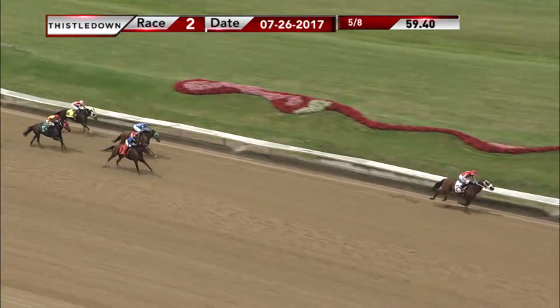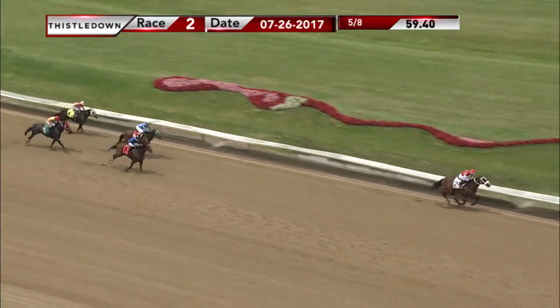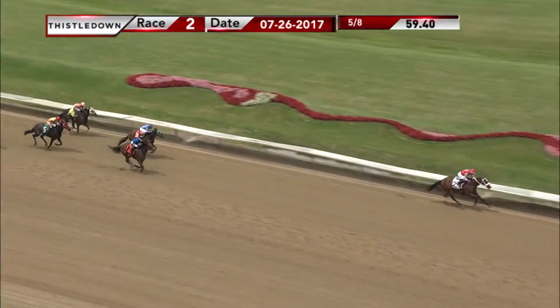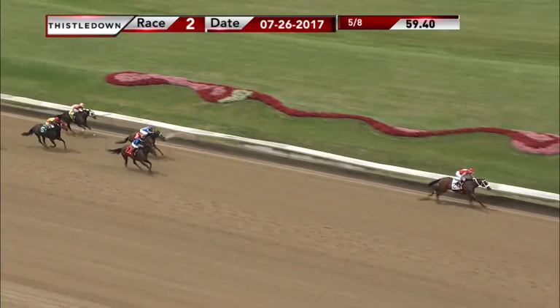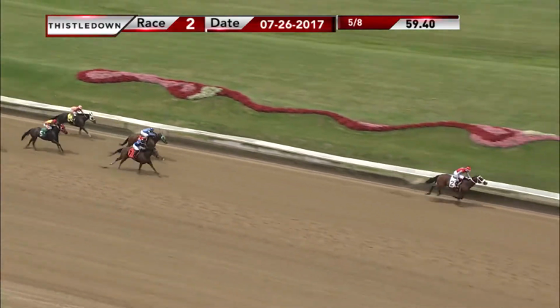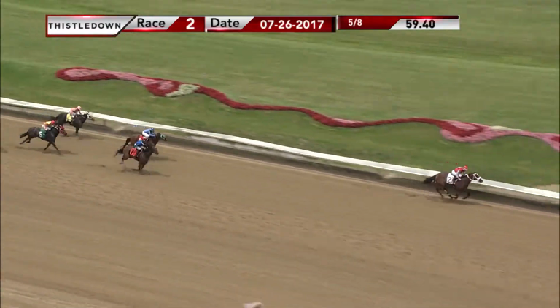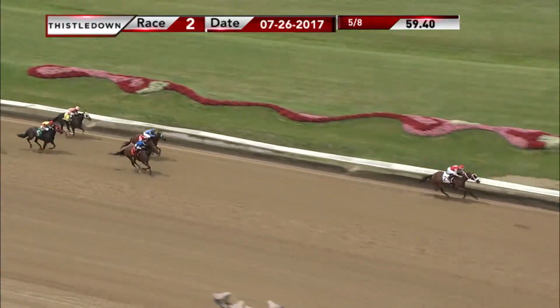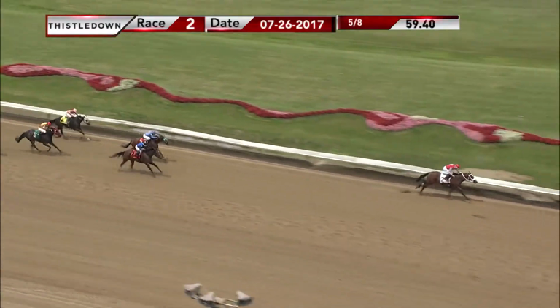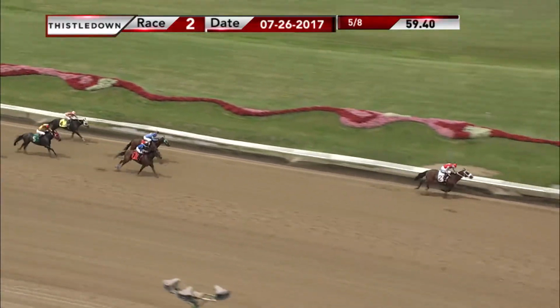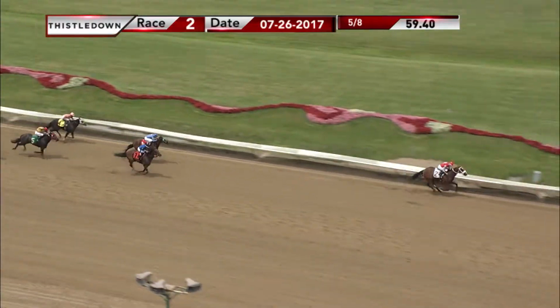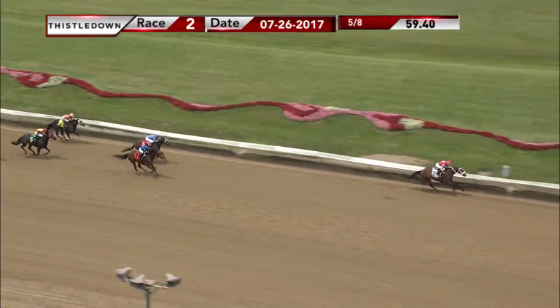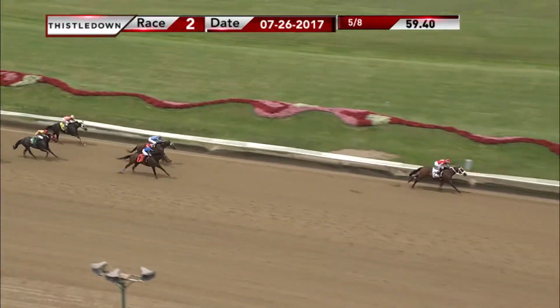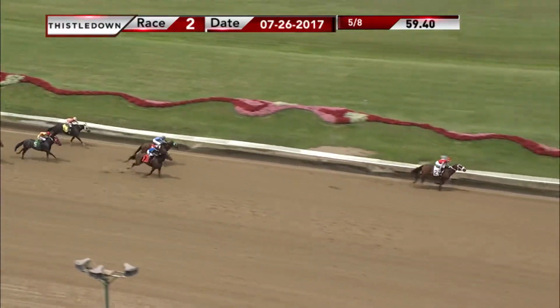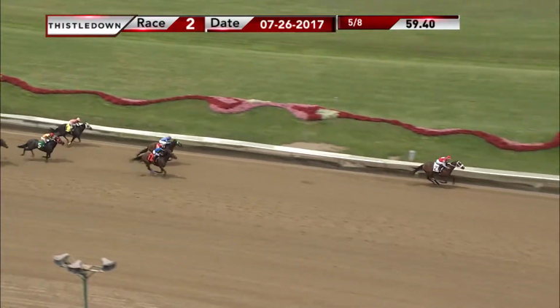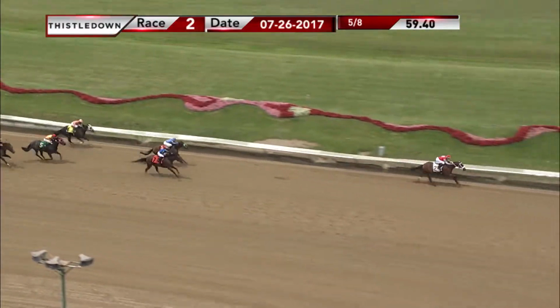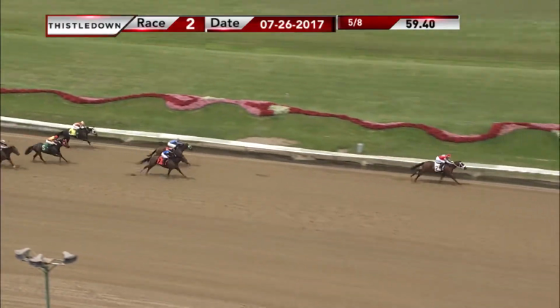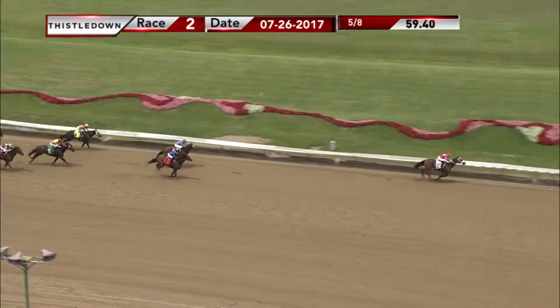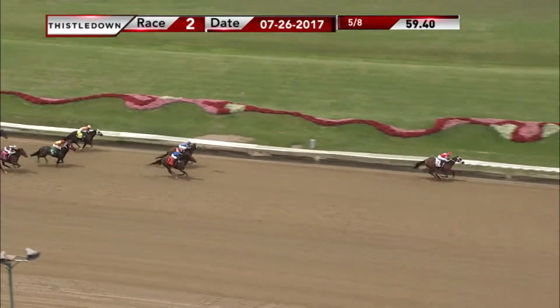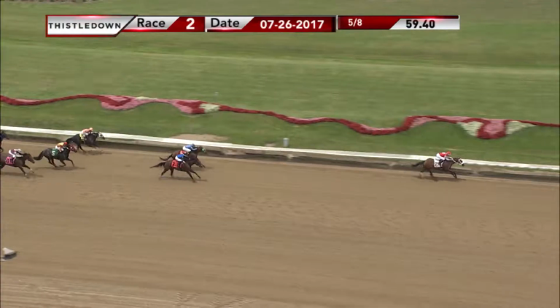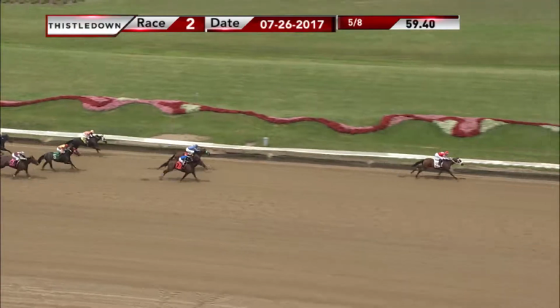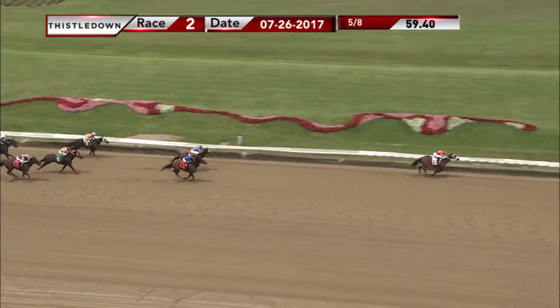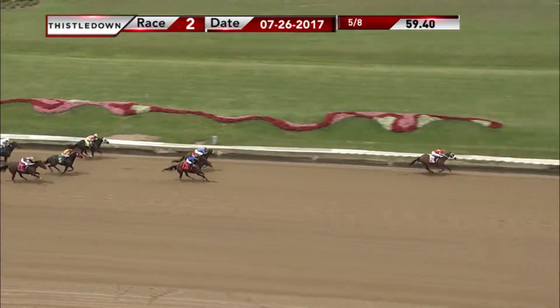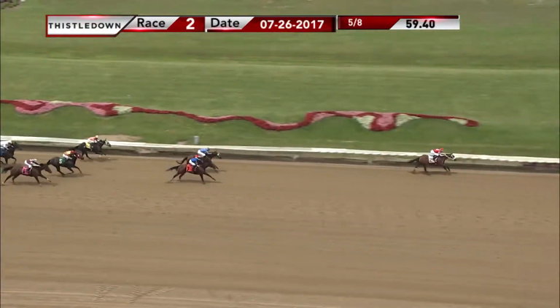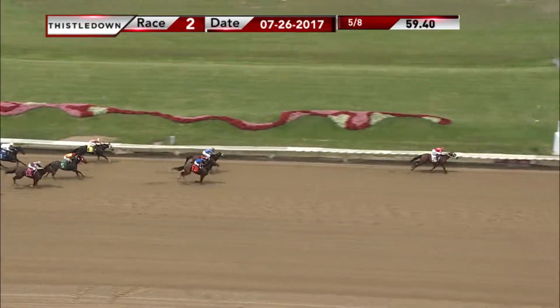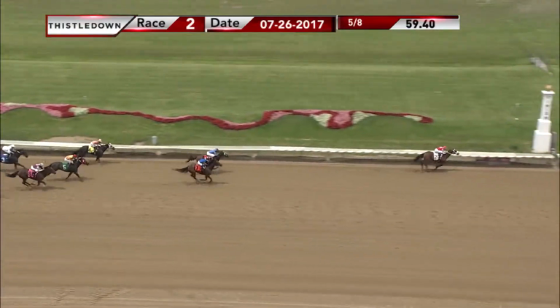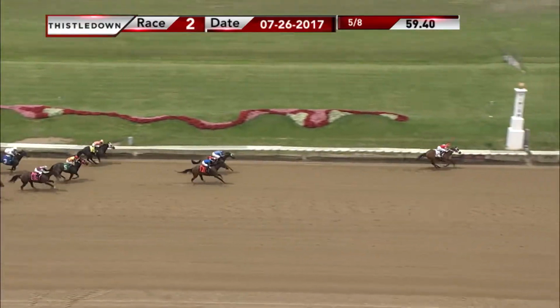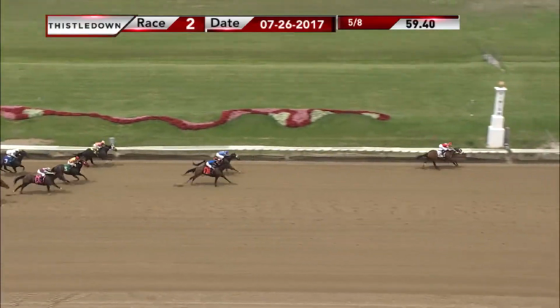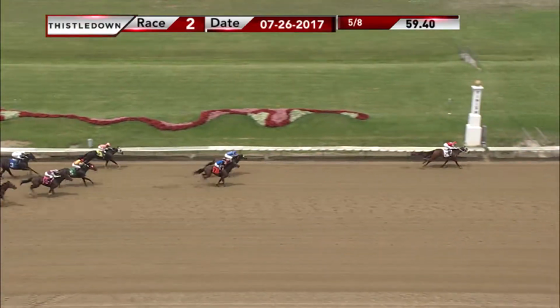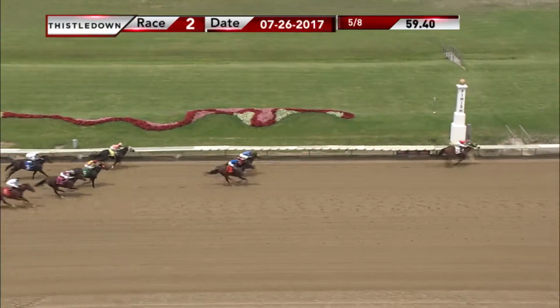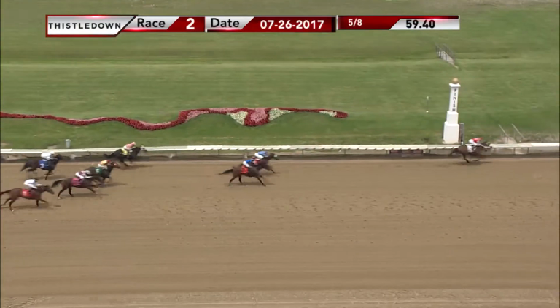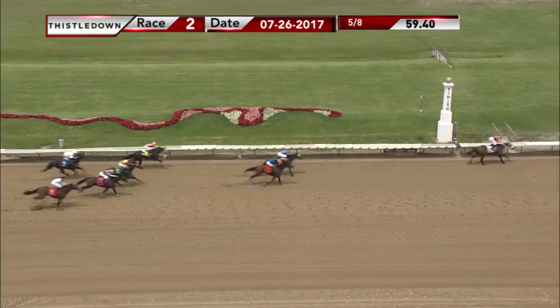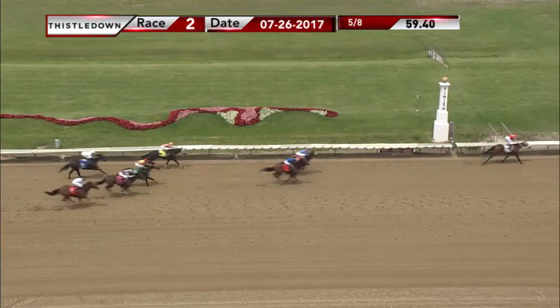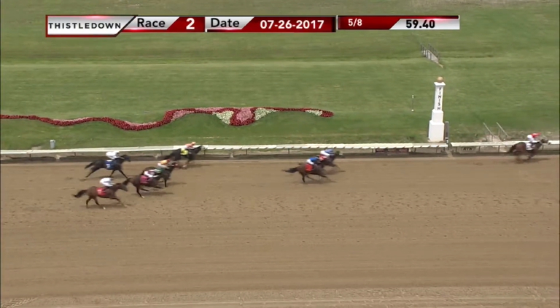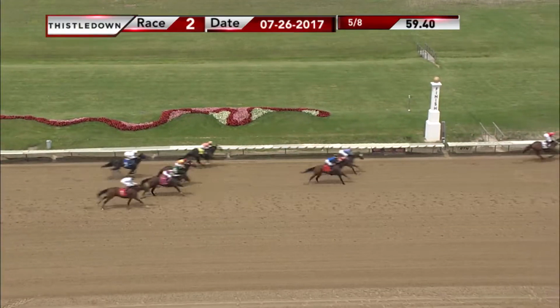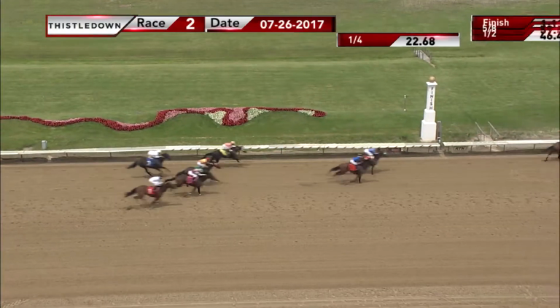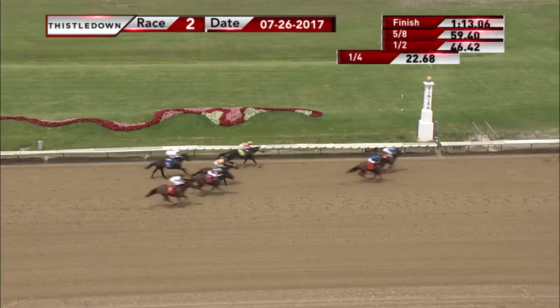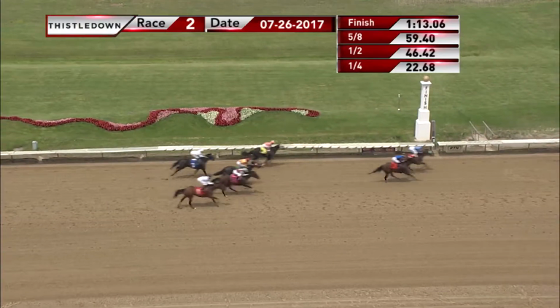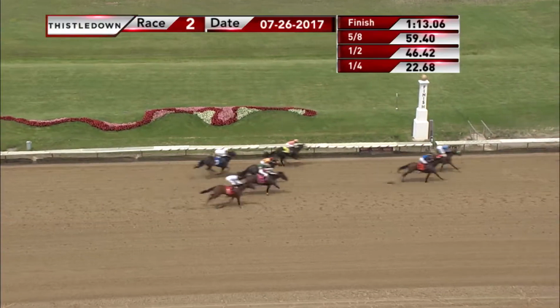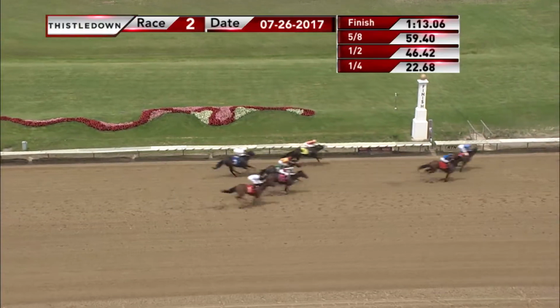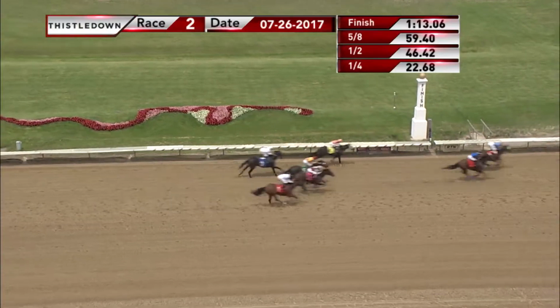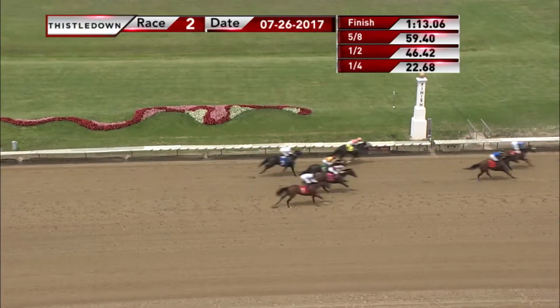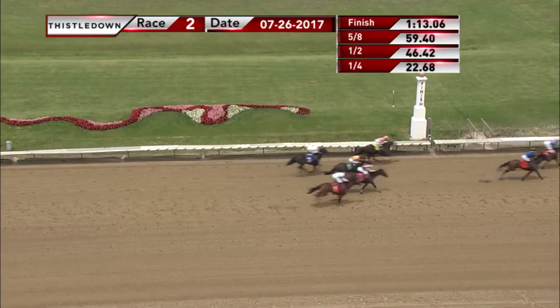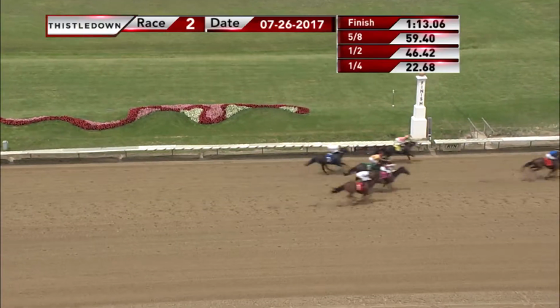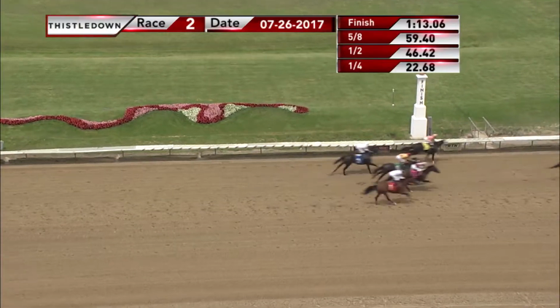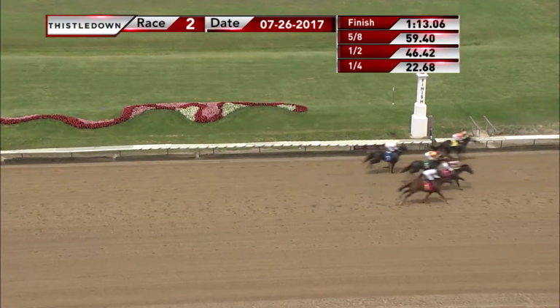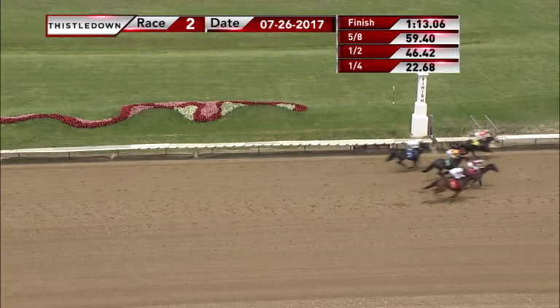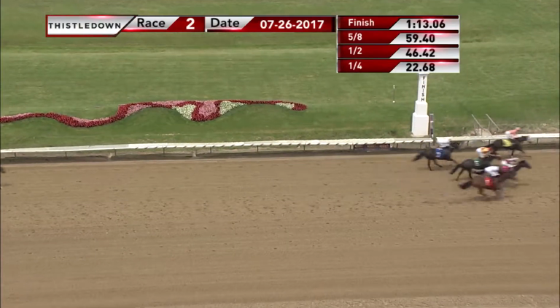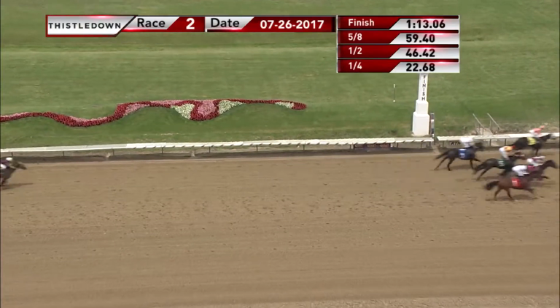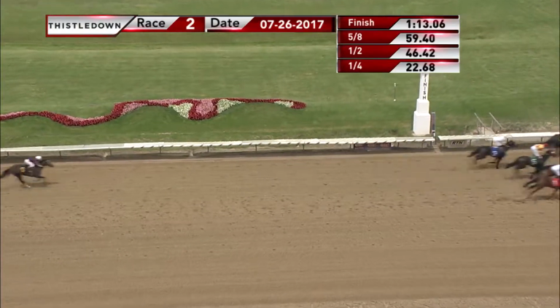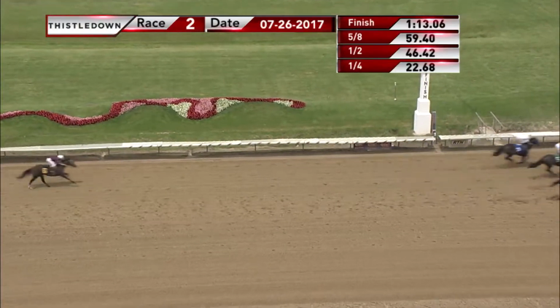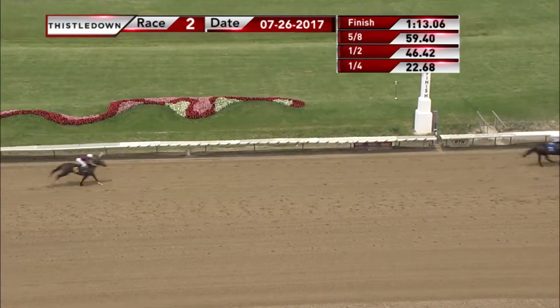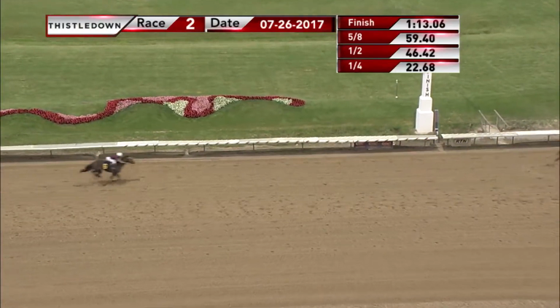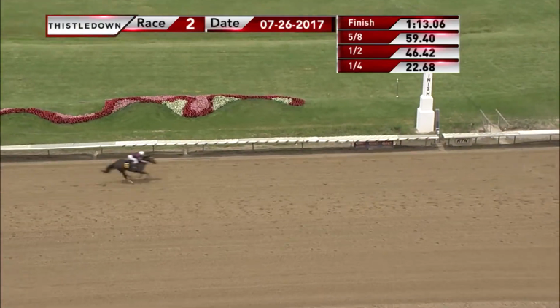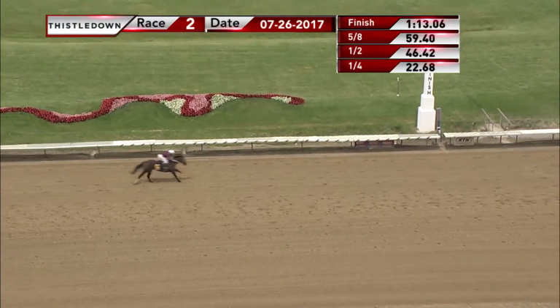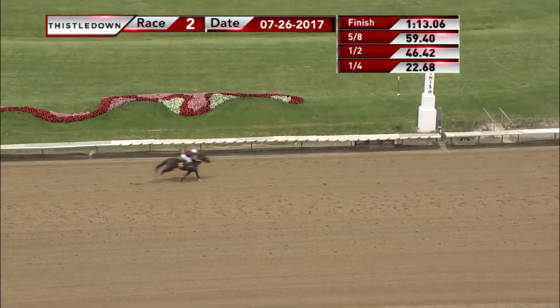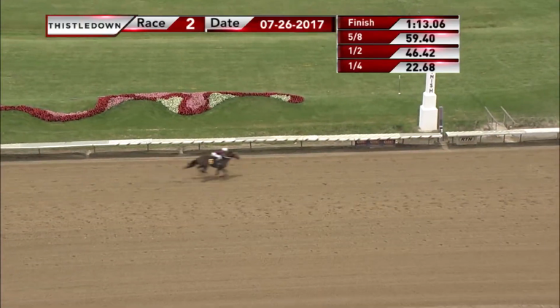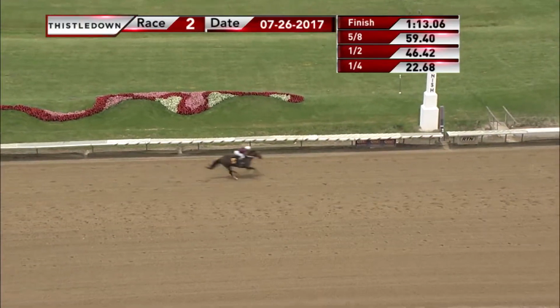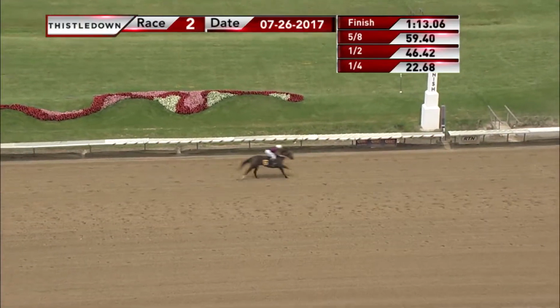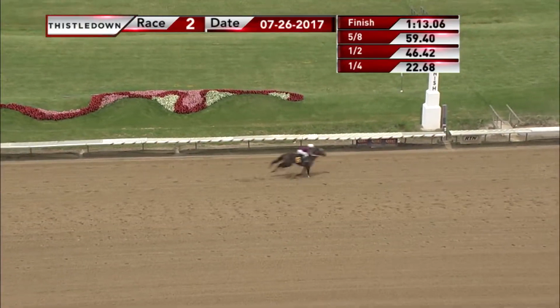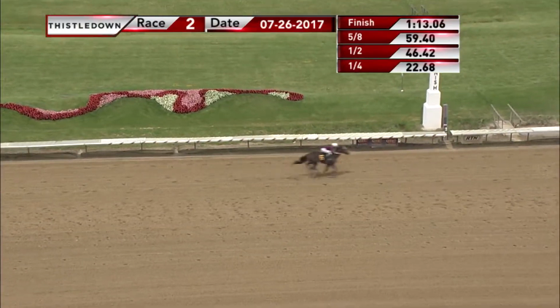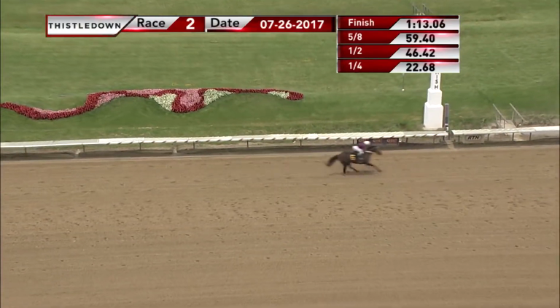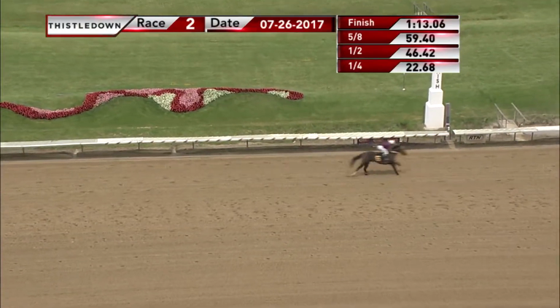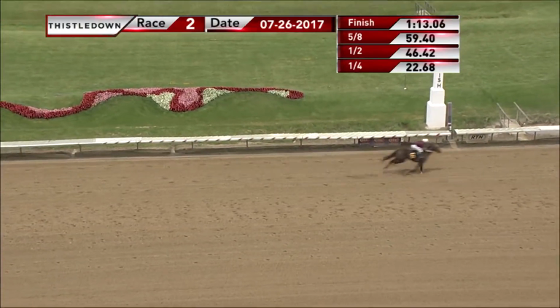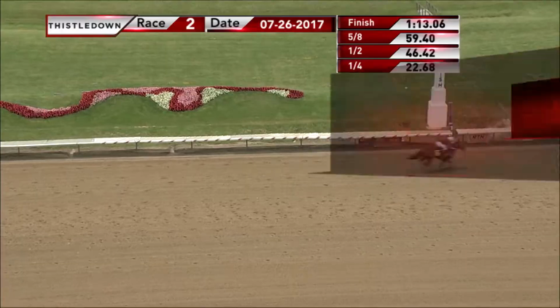Brown Eyed Lady wins. Easy battle for second — One Classy Key up for second. Huntington's Gift was third, and Princess Marie ran fourth.